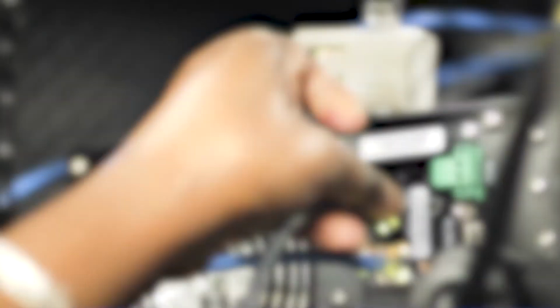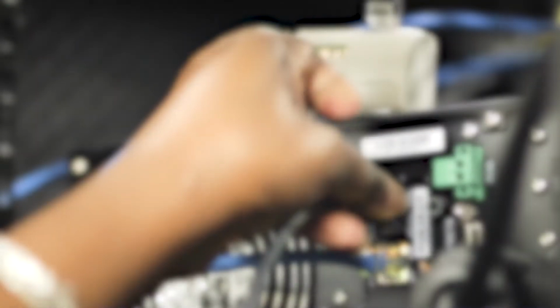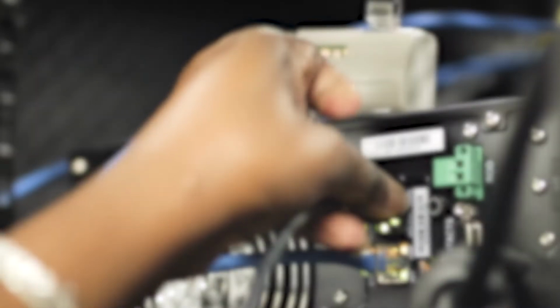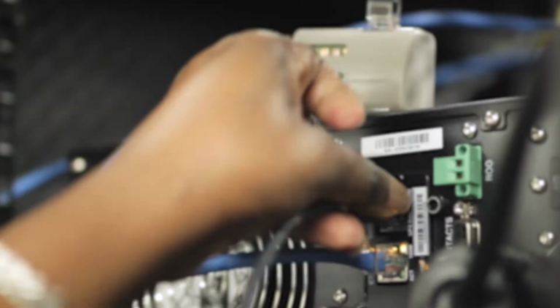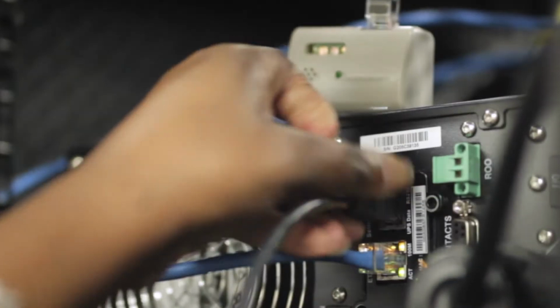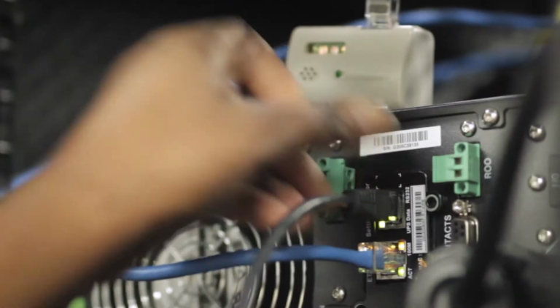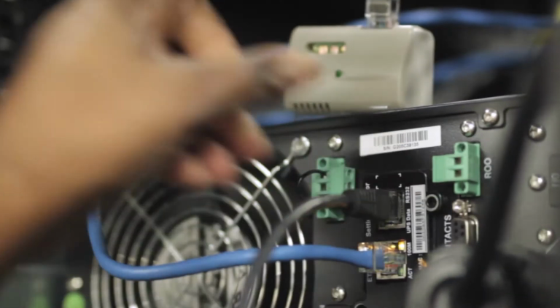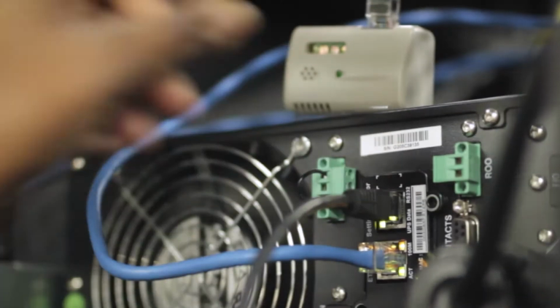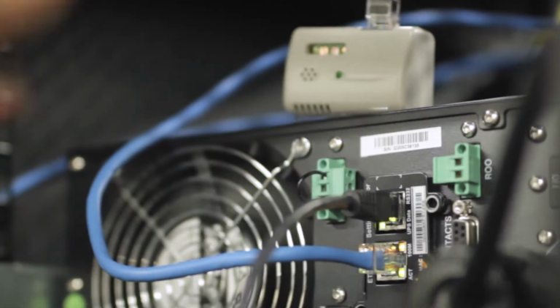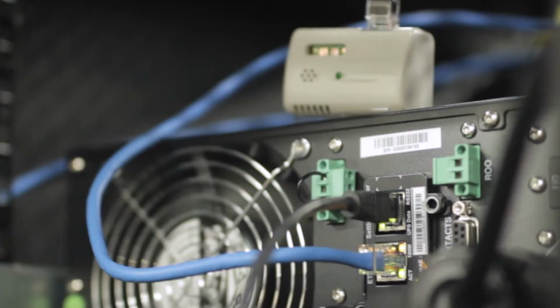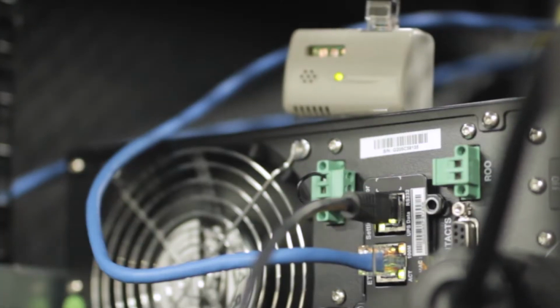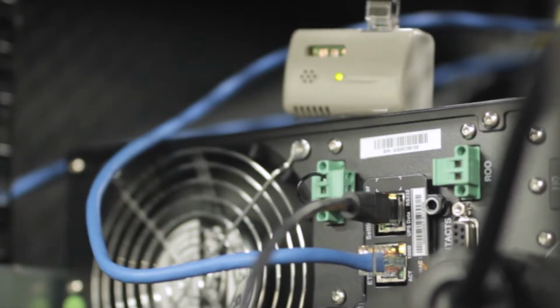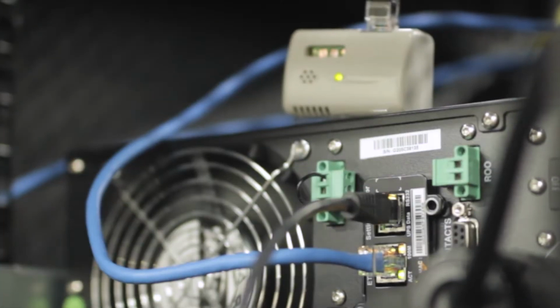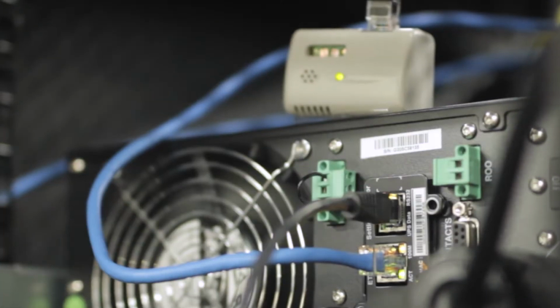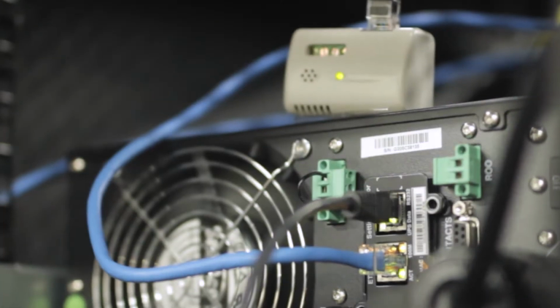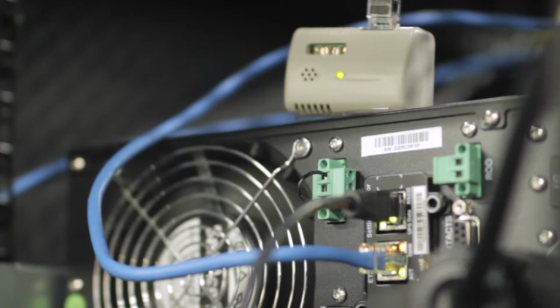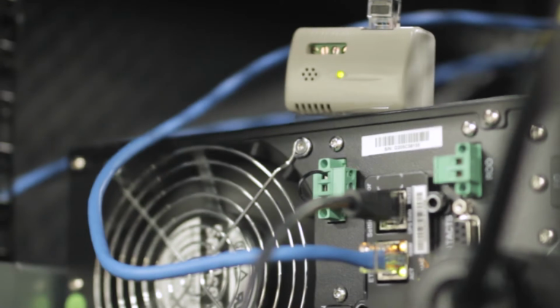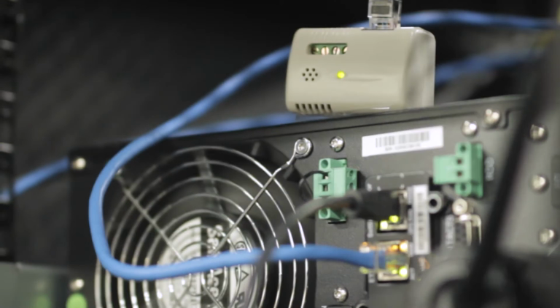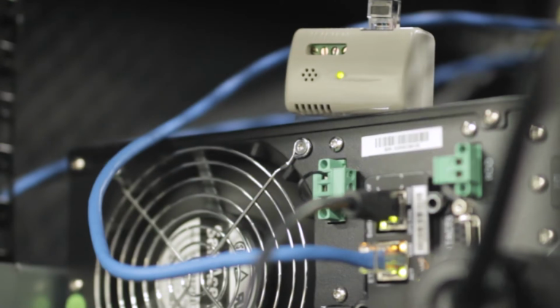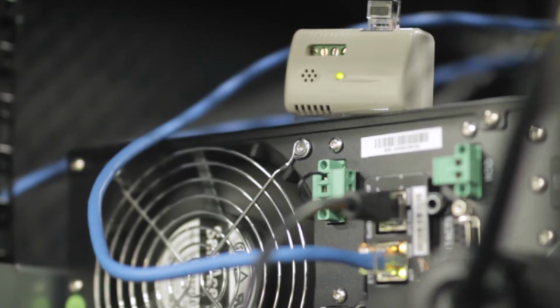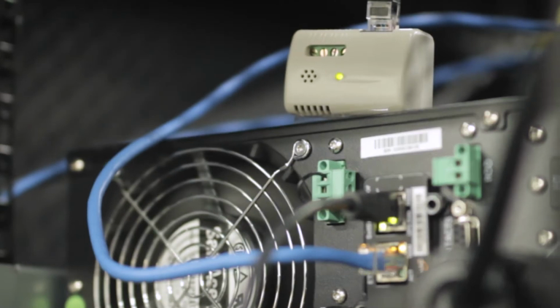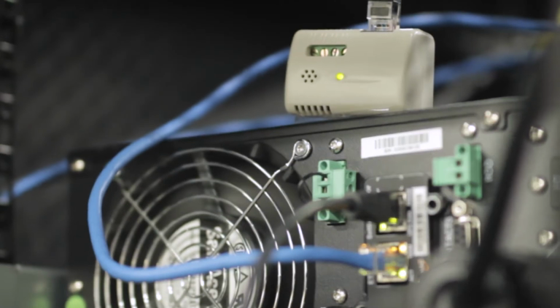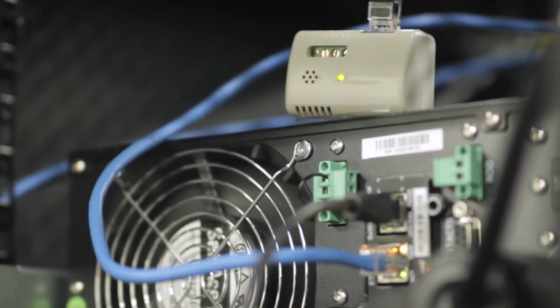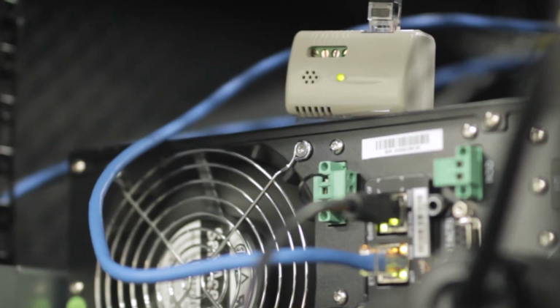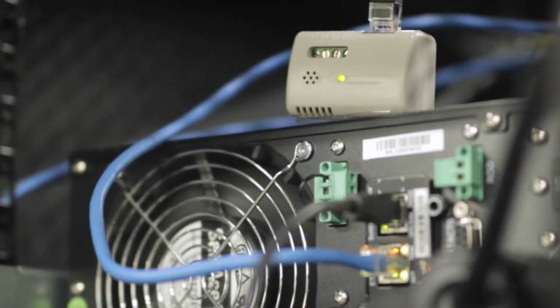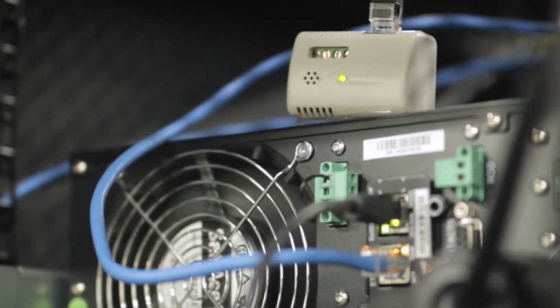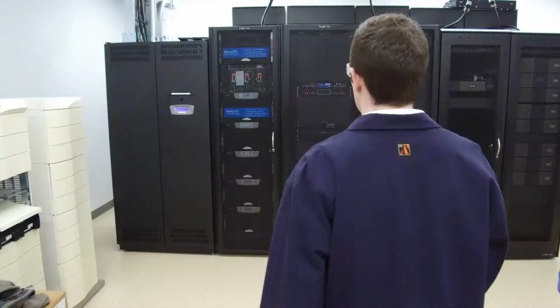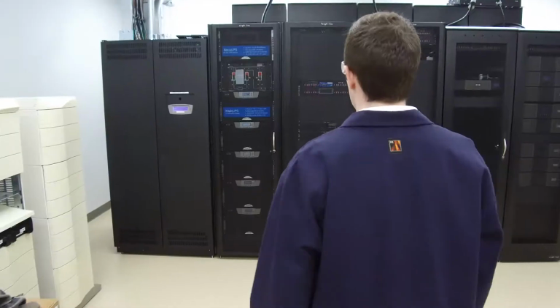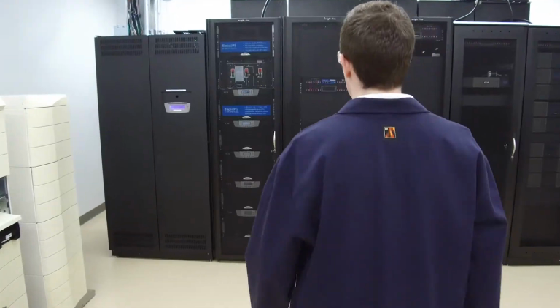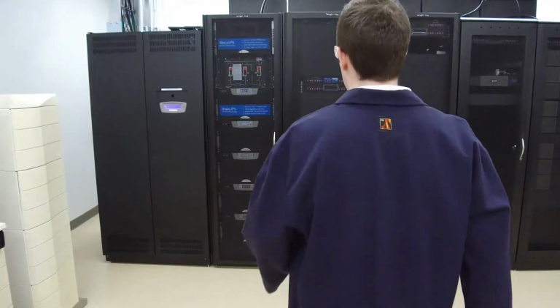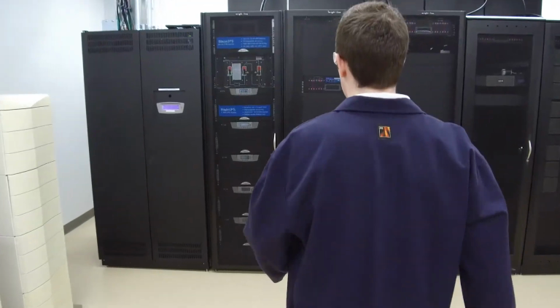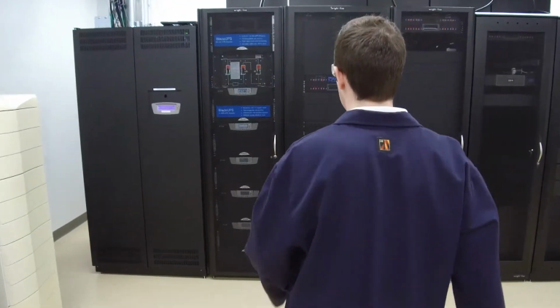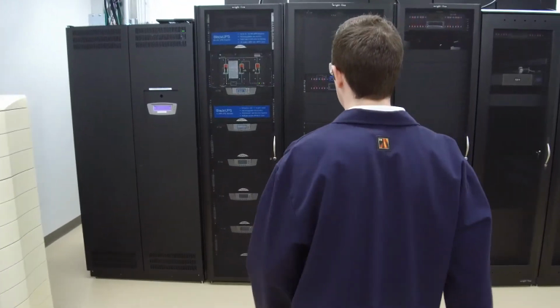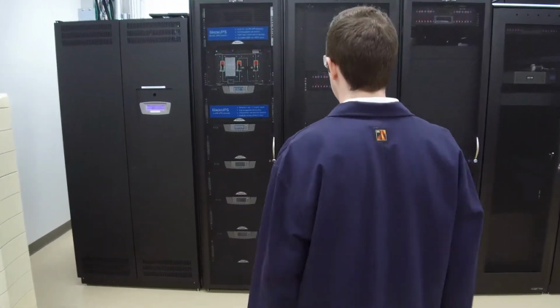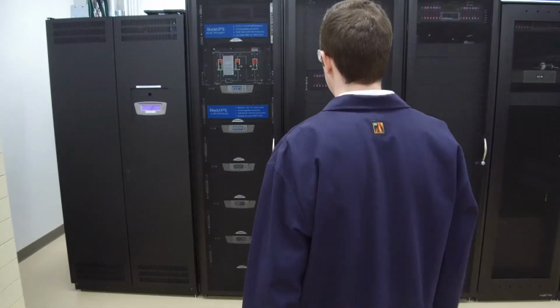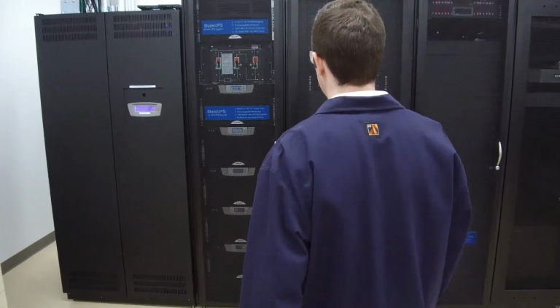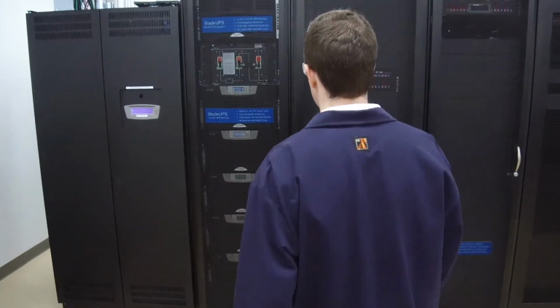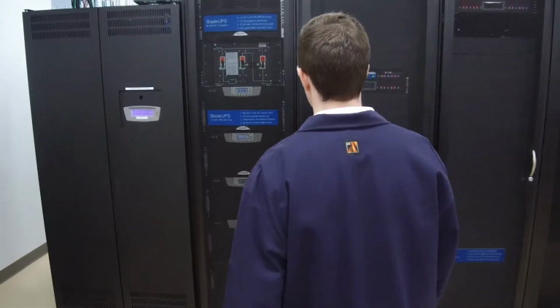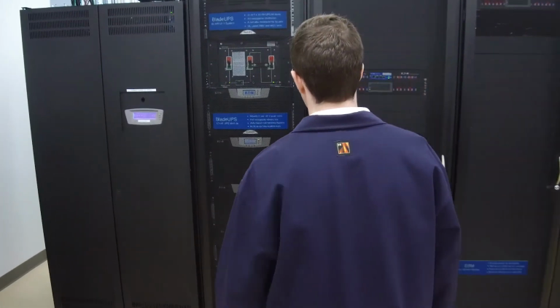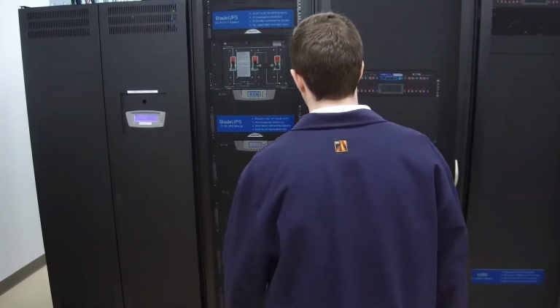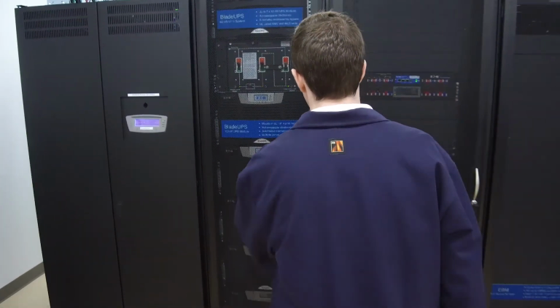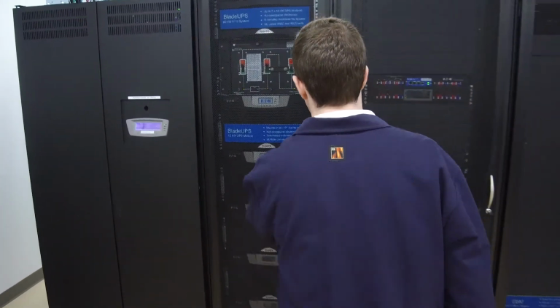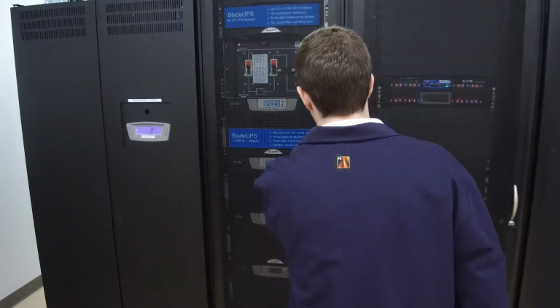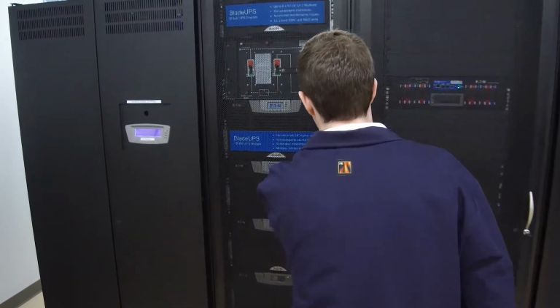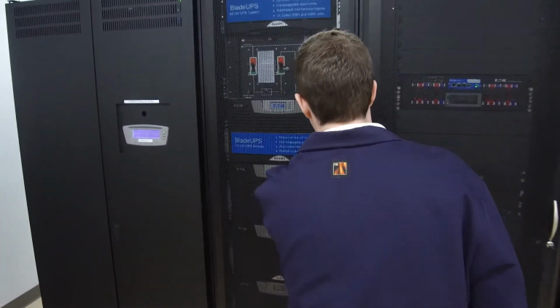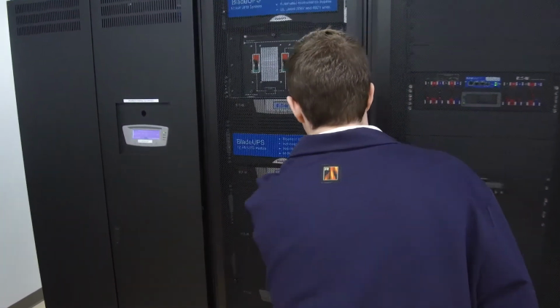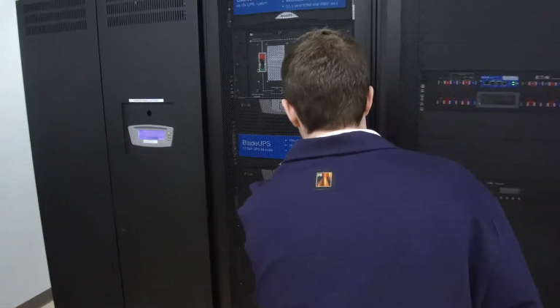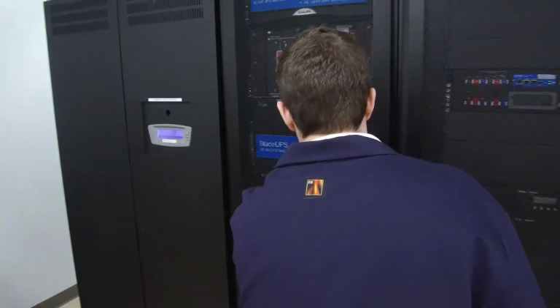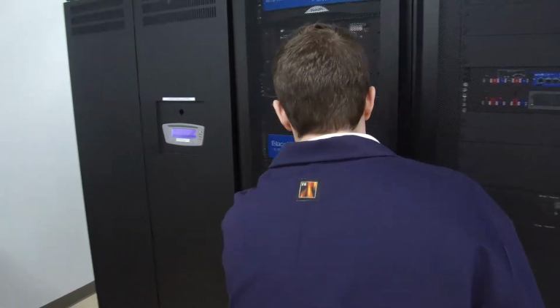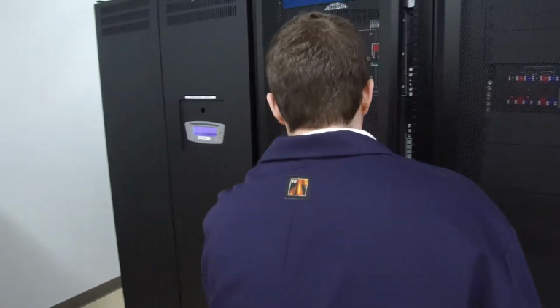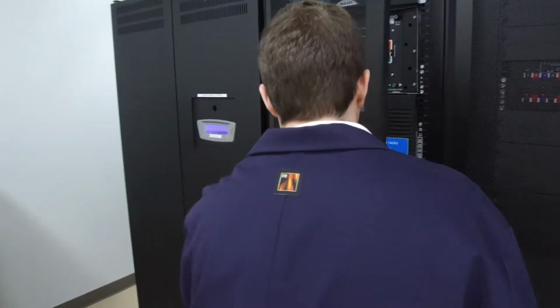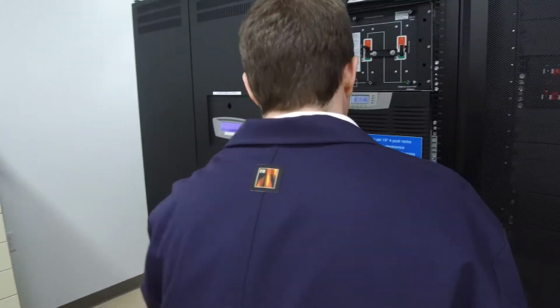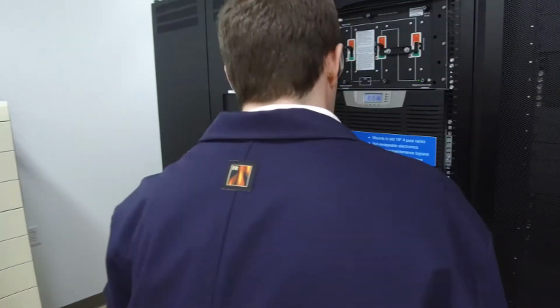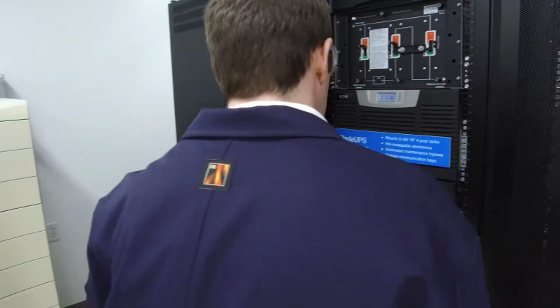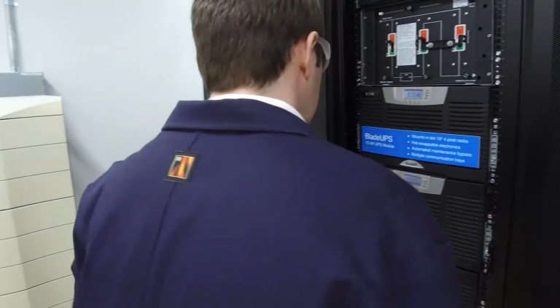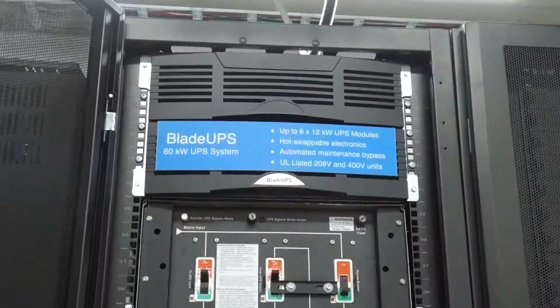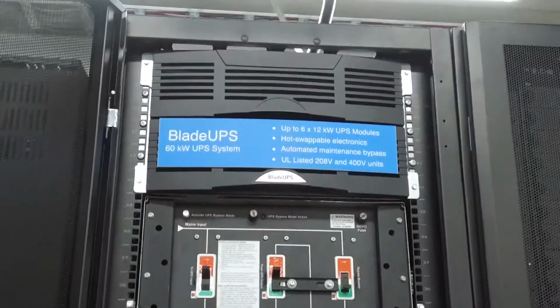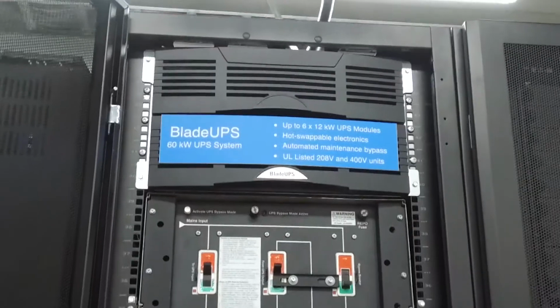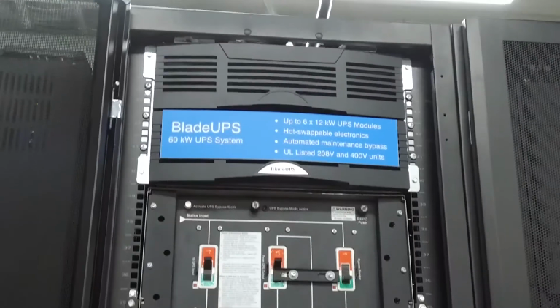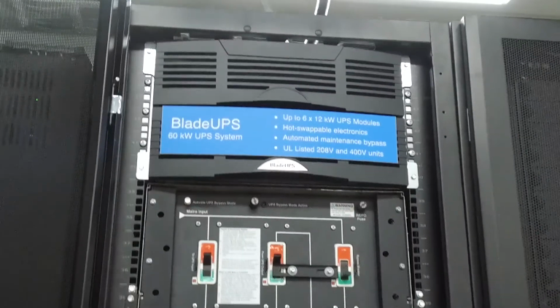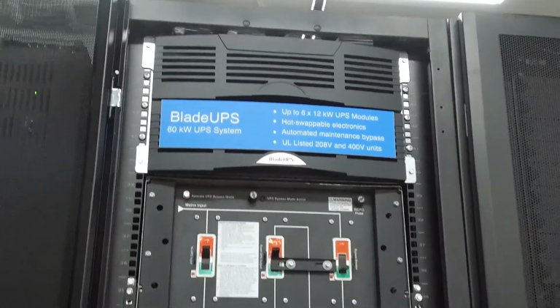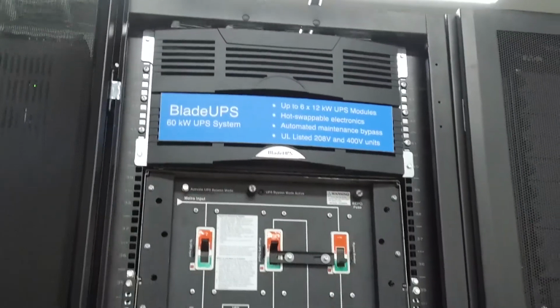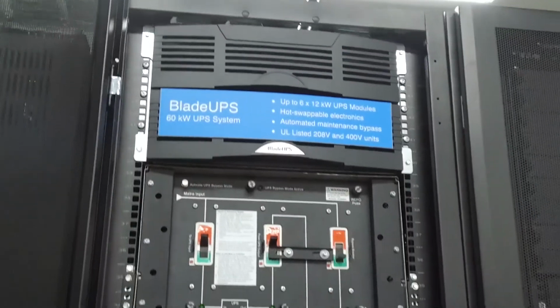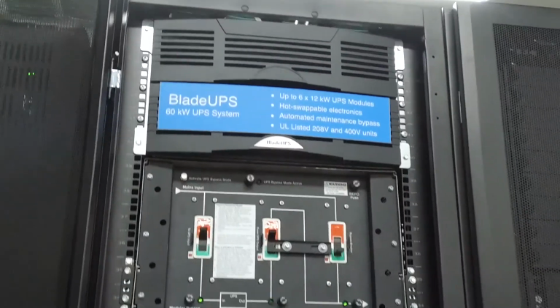This is our software training lab. We train on smaller rack-mounted UPSs in here also.